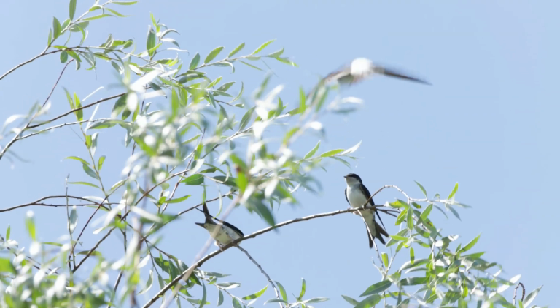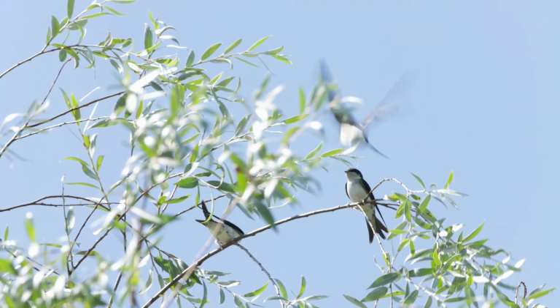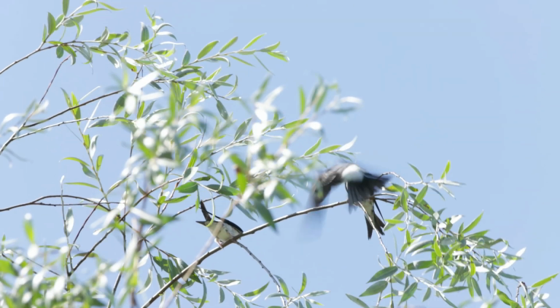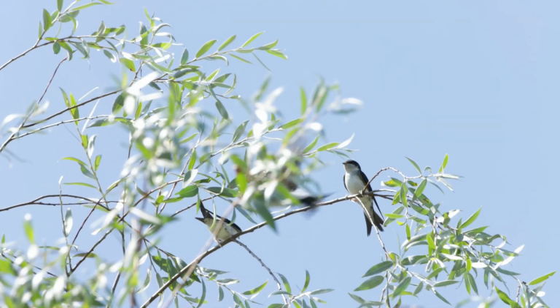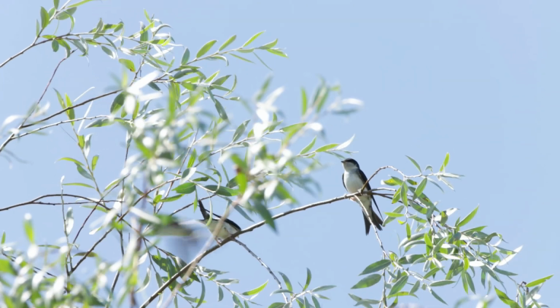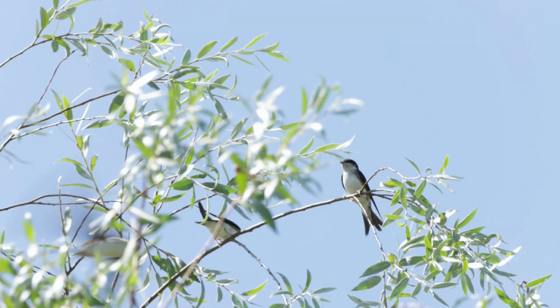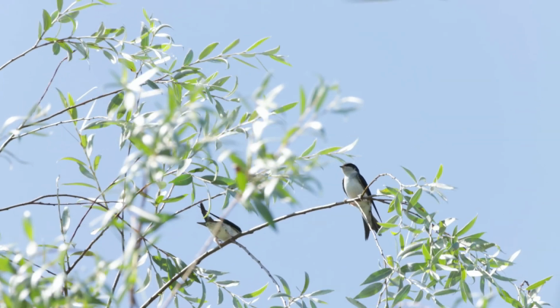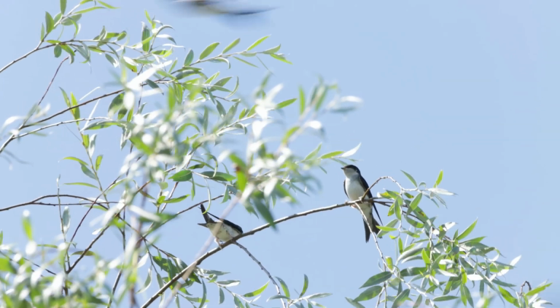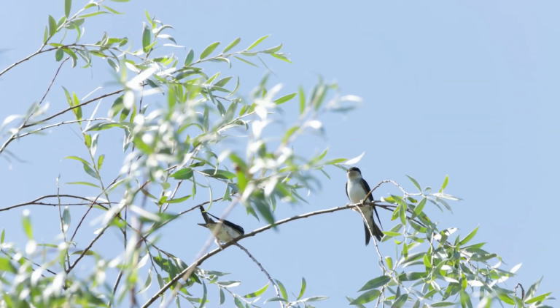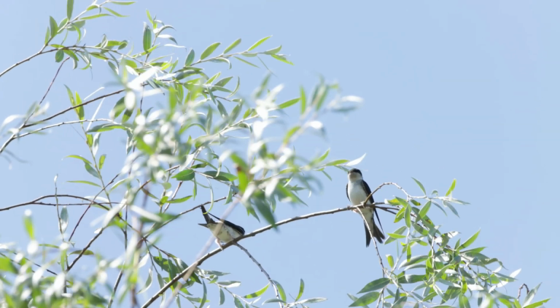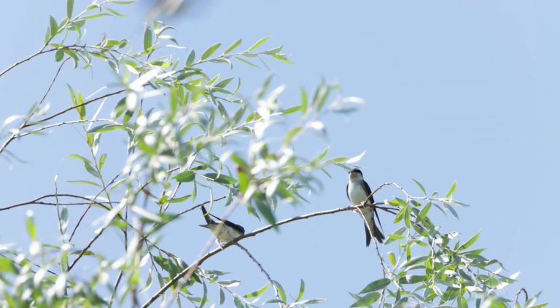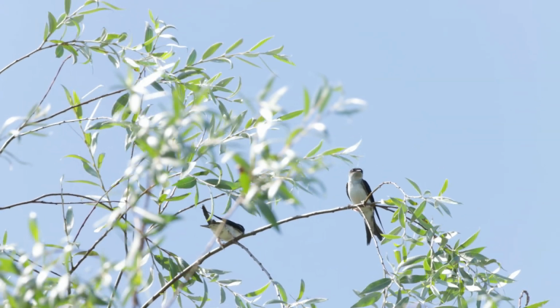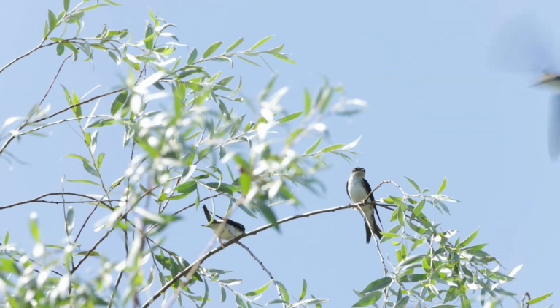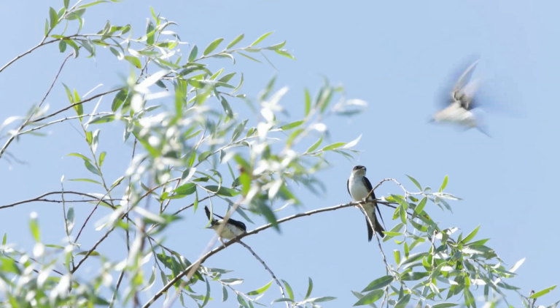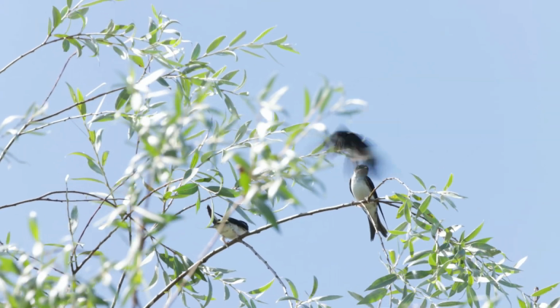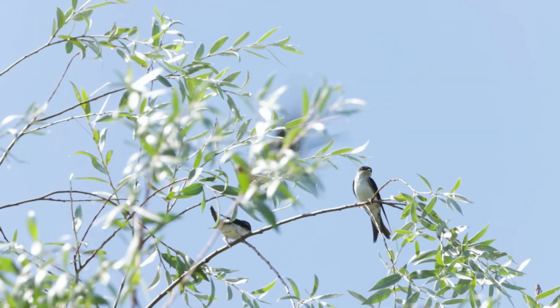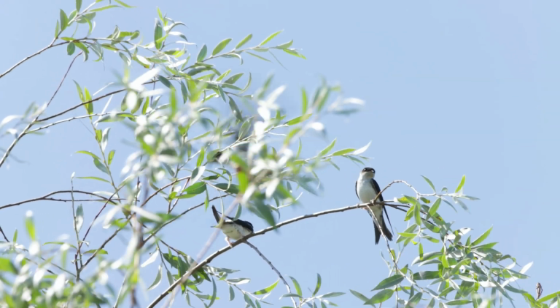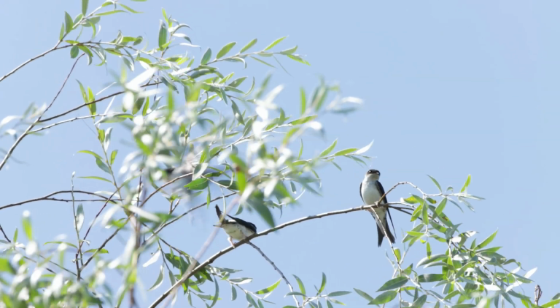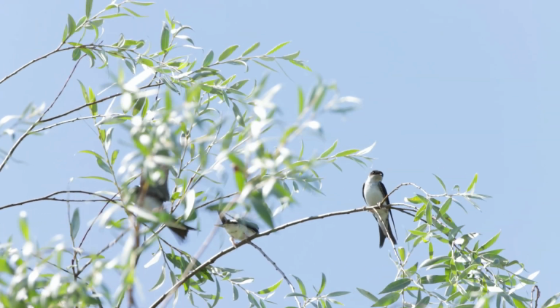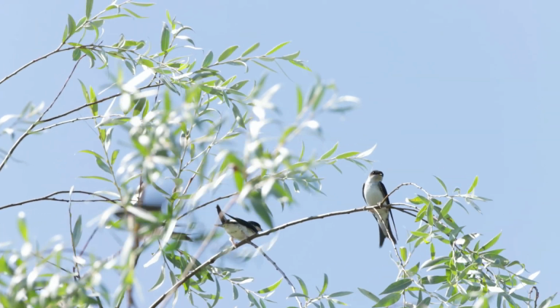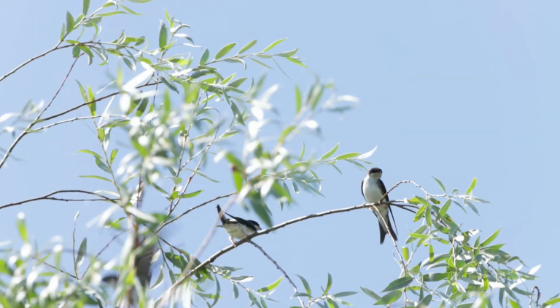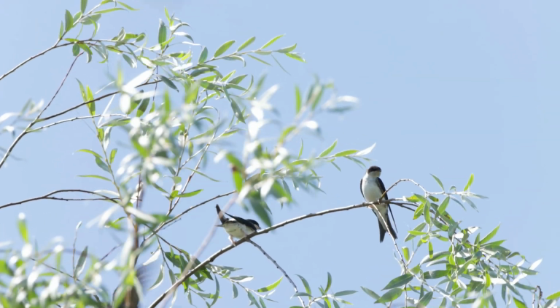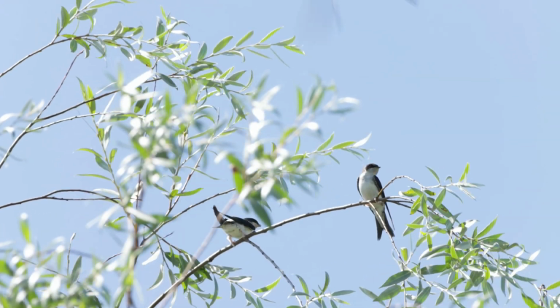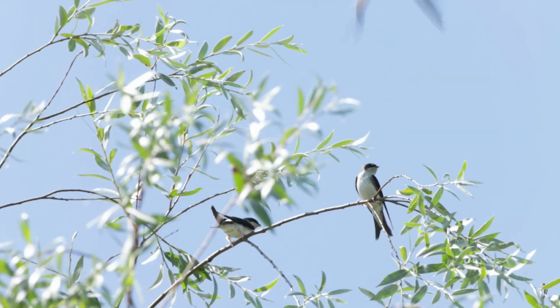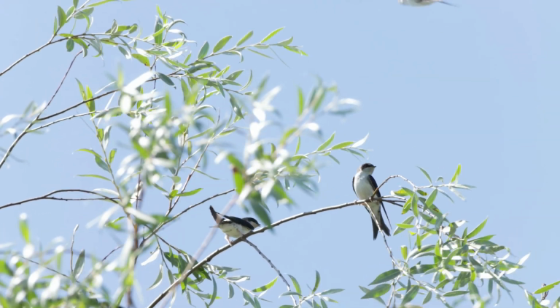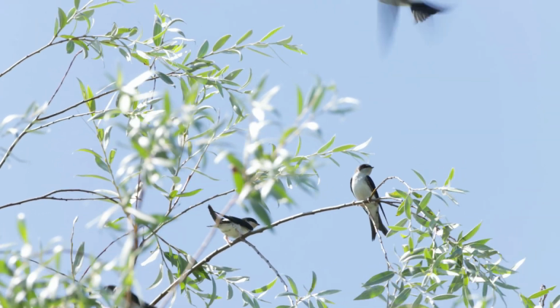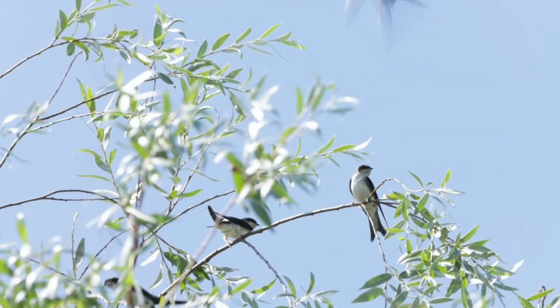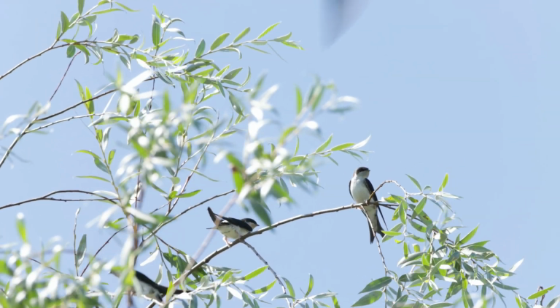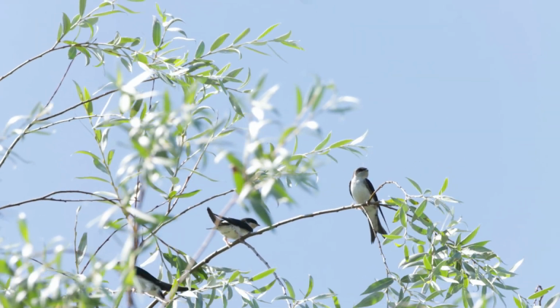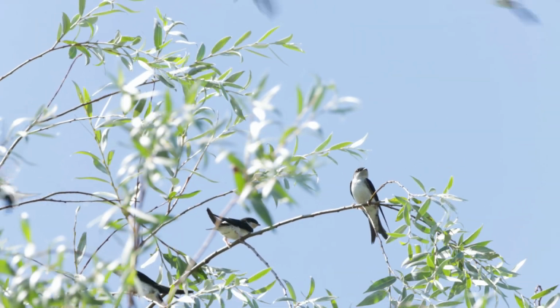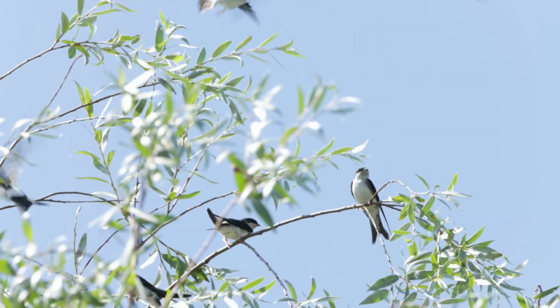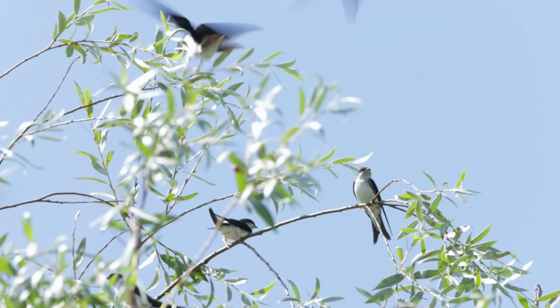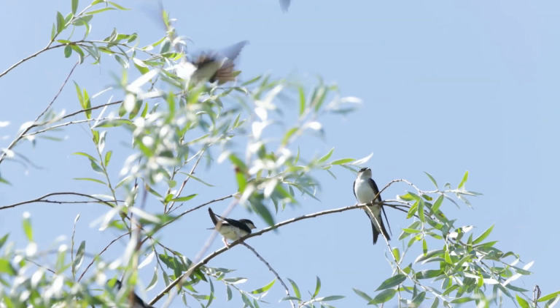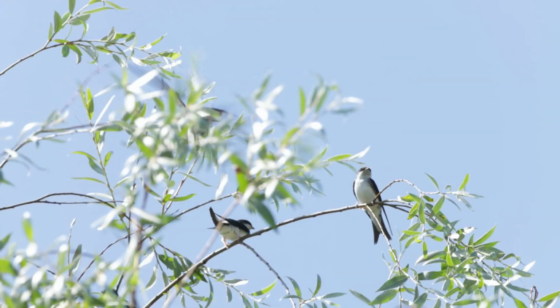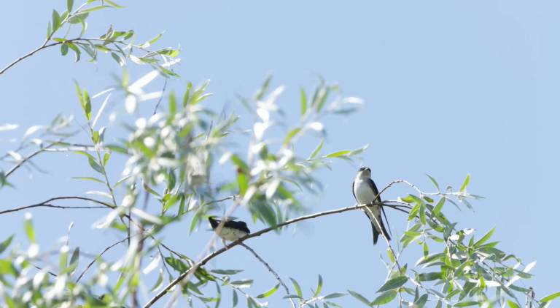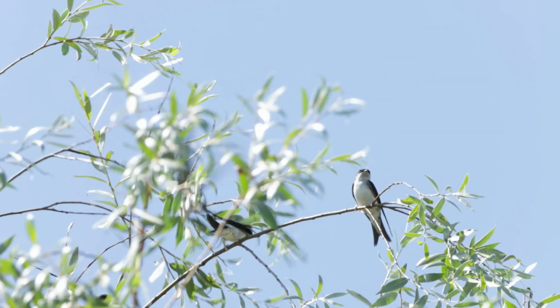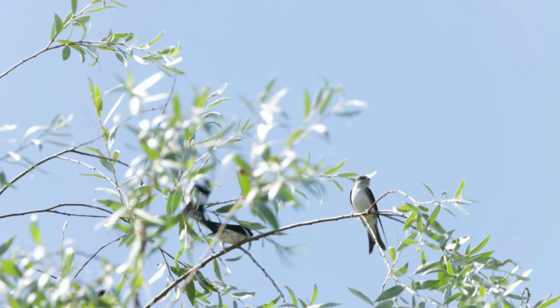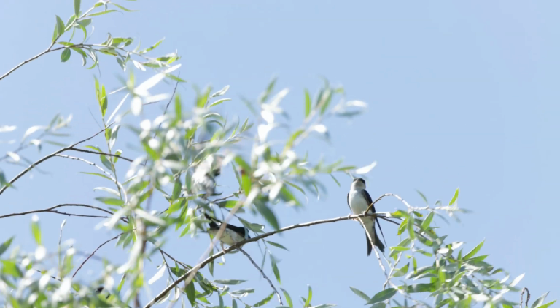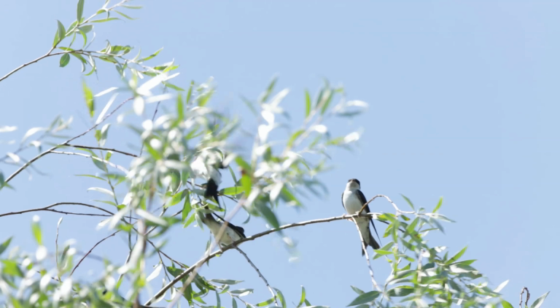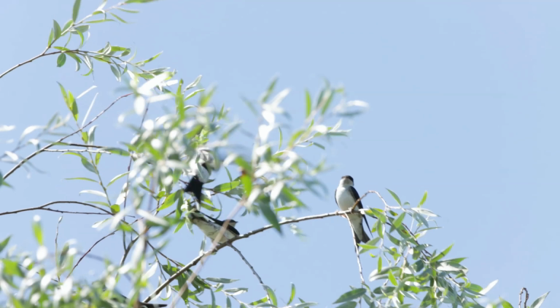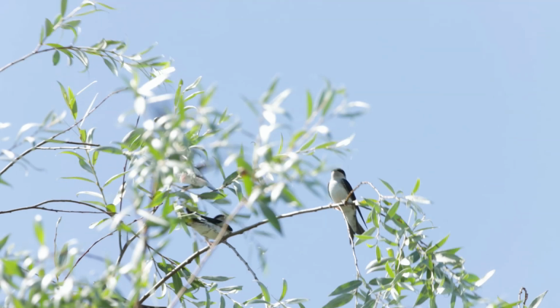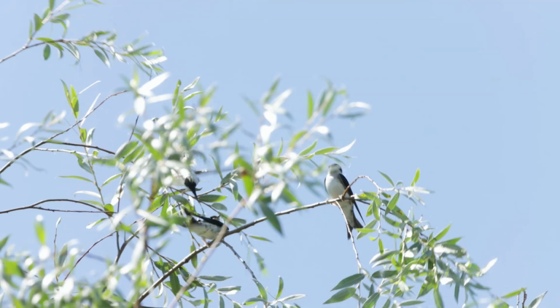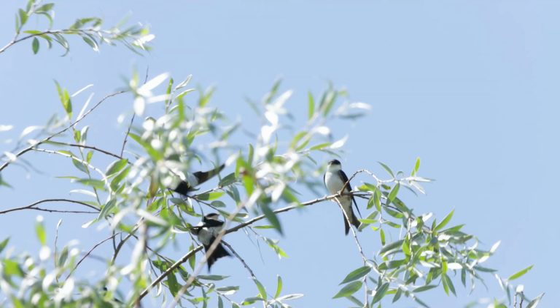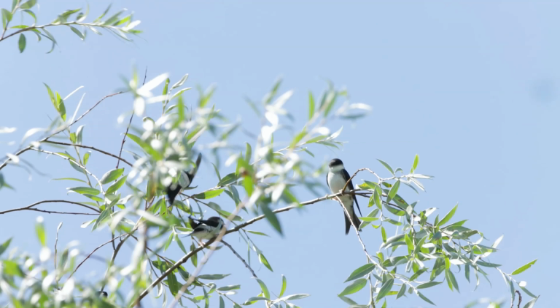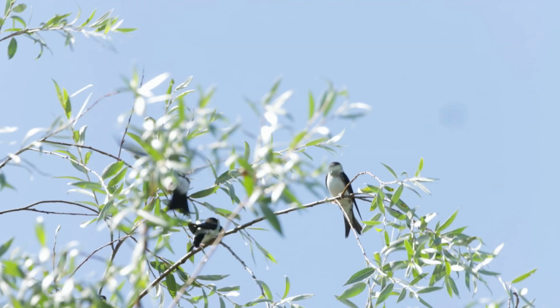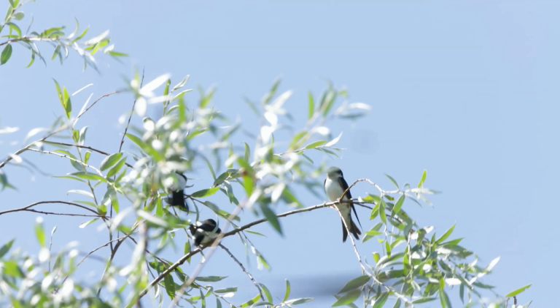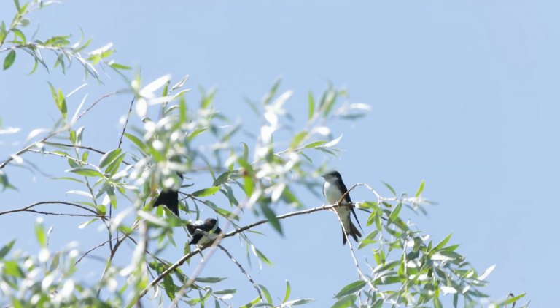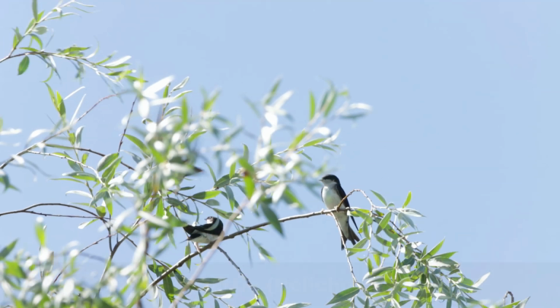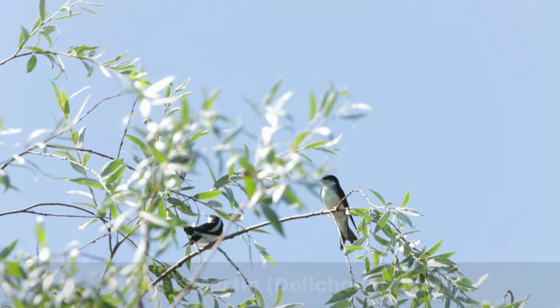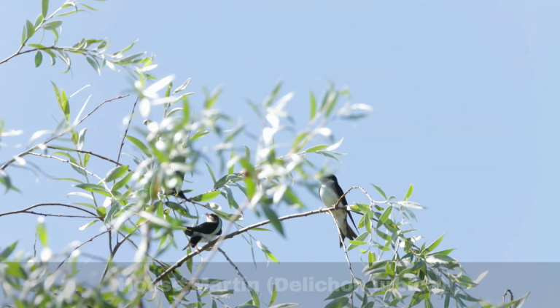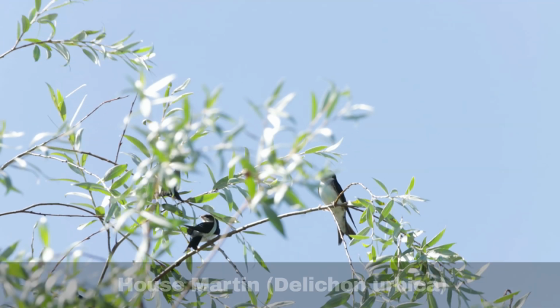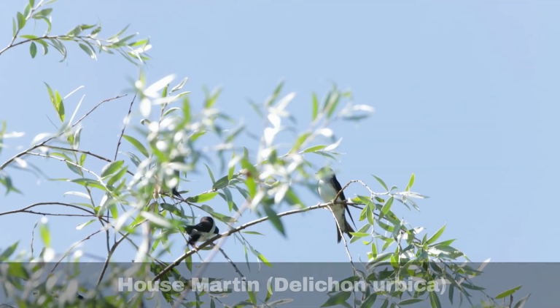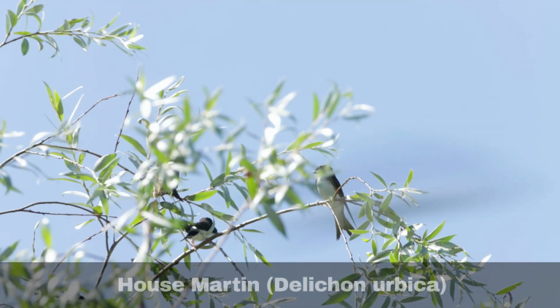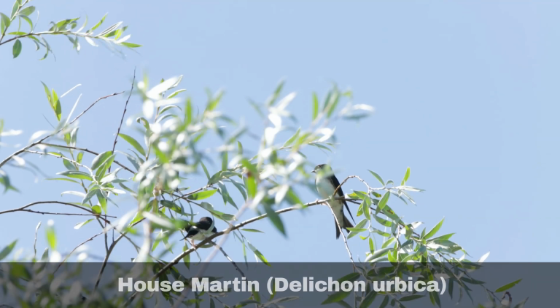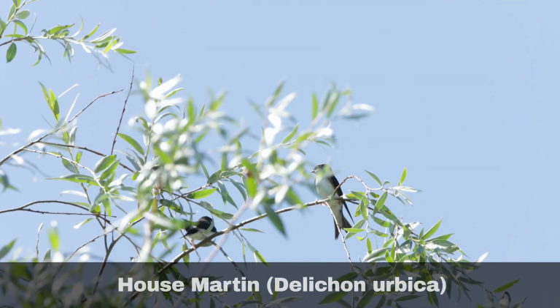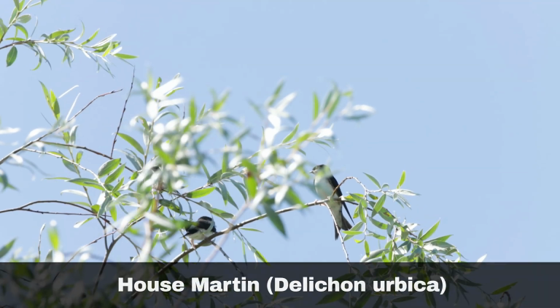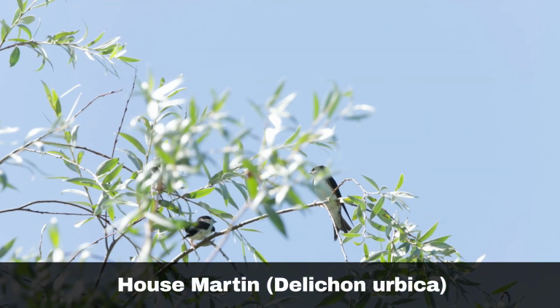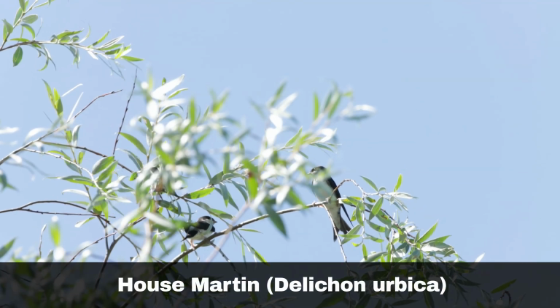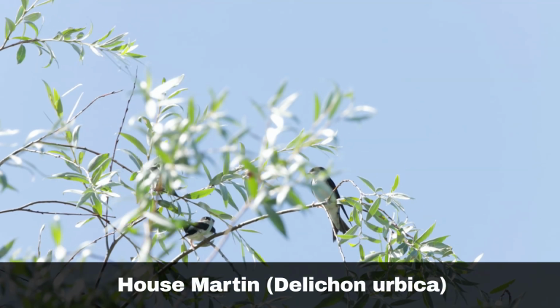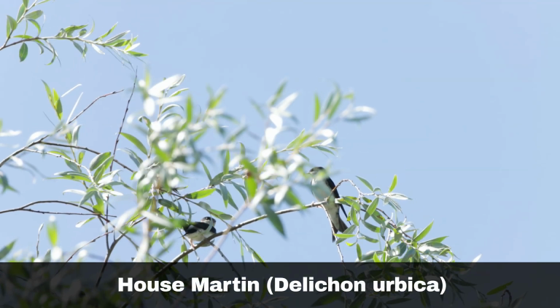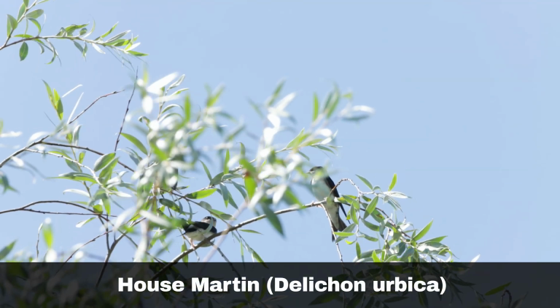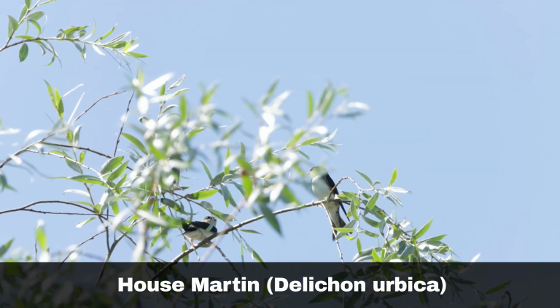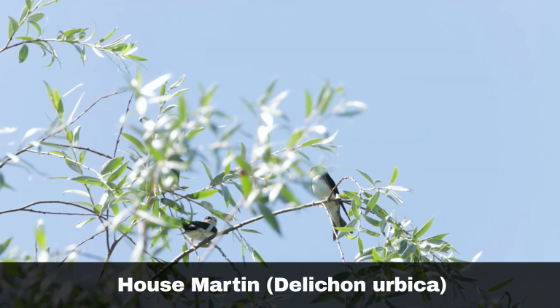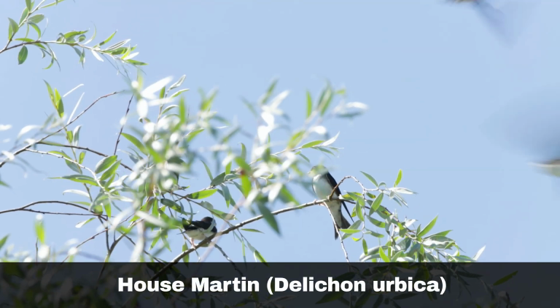Hi, I'm David. Welcome to Wildlife in Focus. This episode is everything you need to know about the house martin.